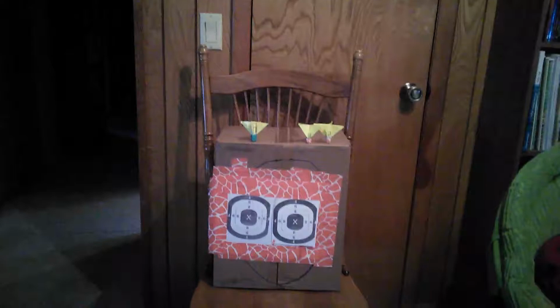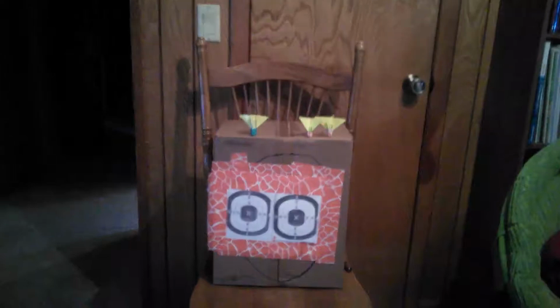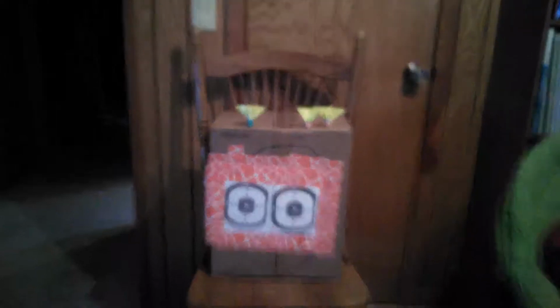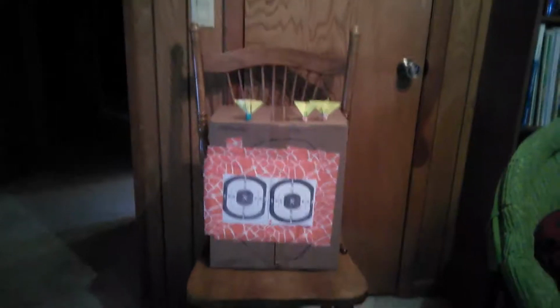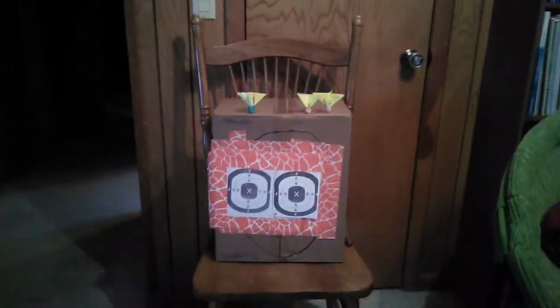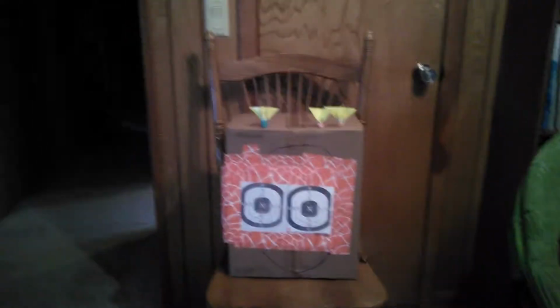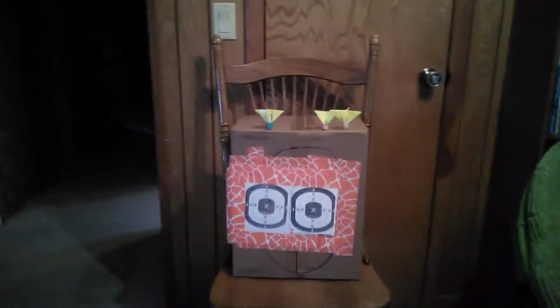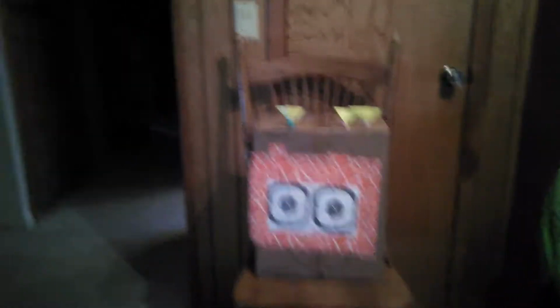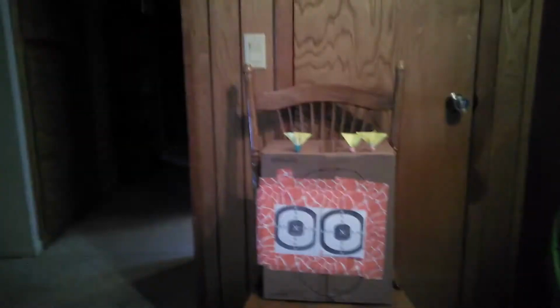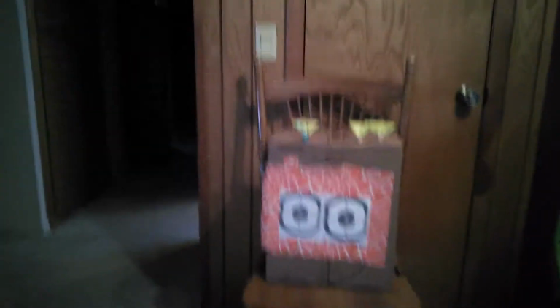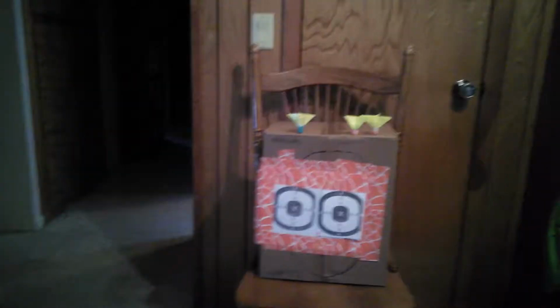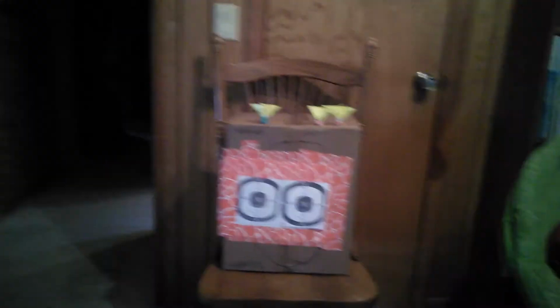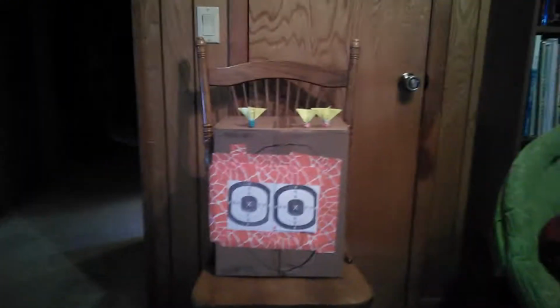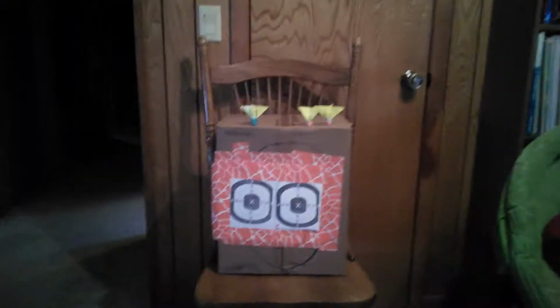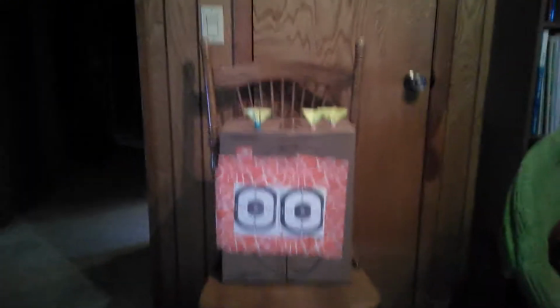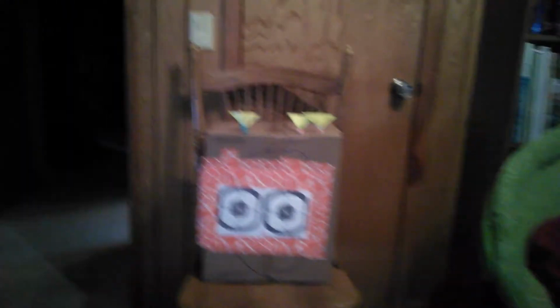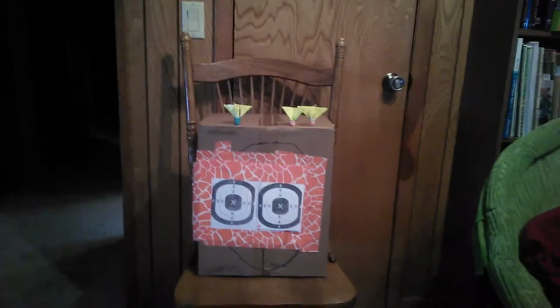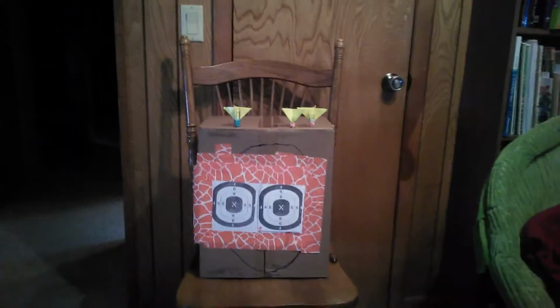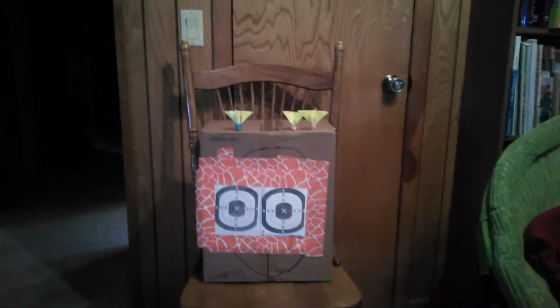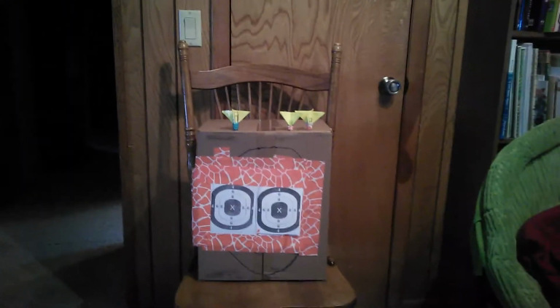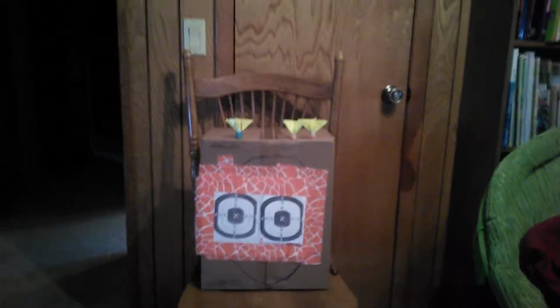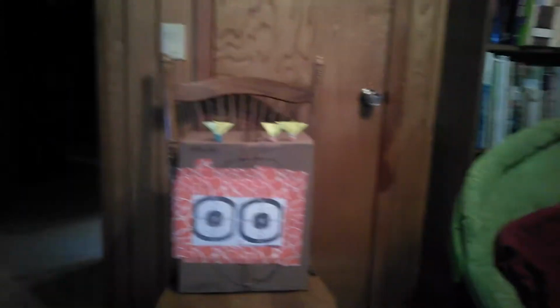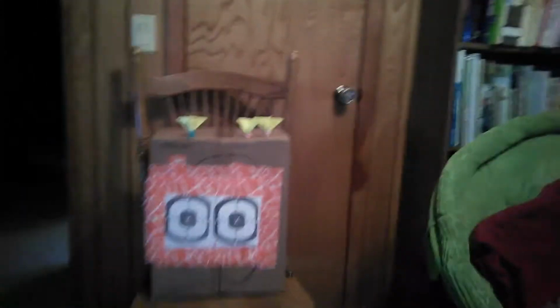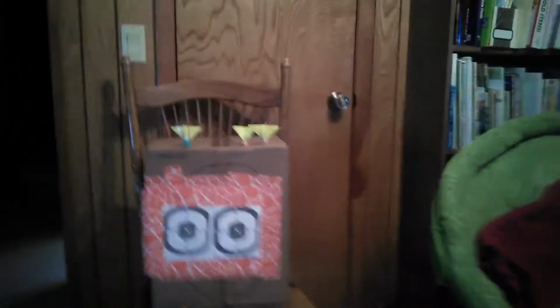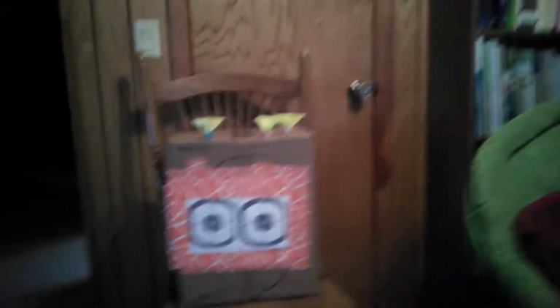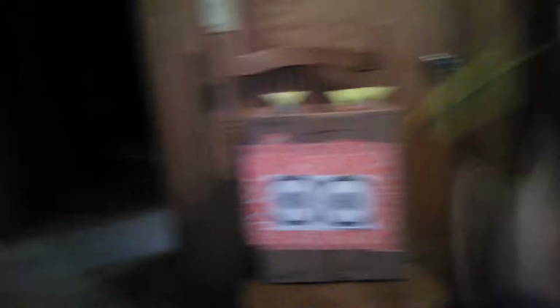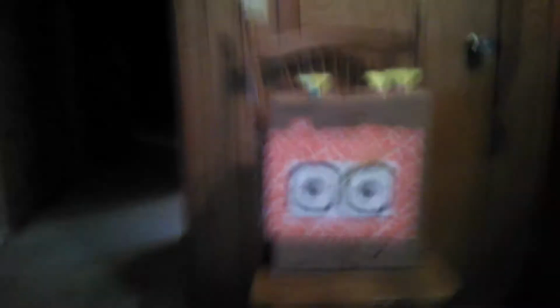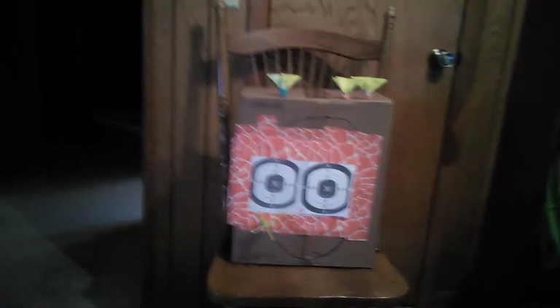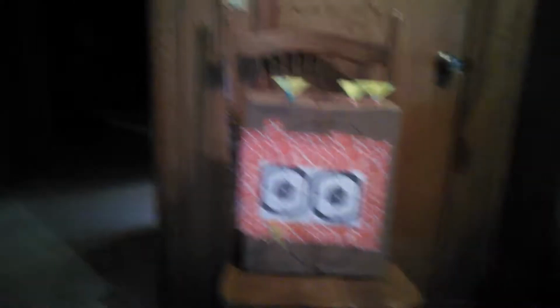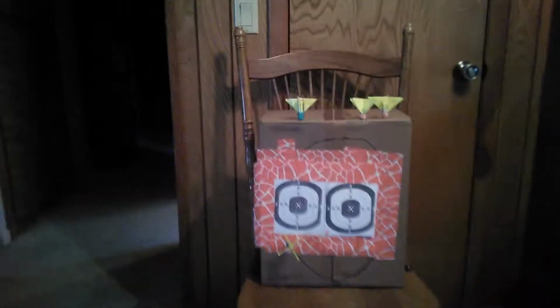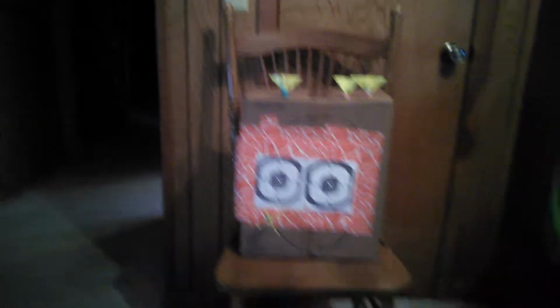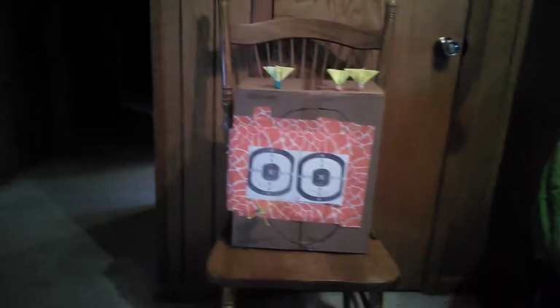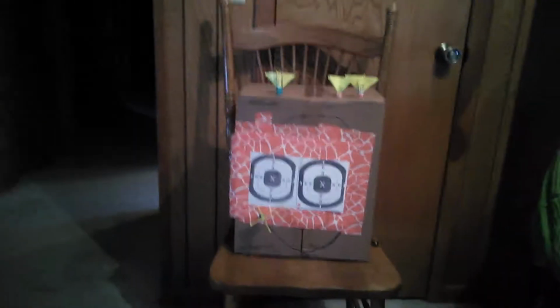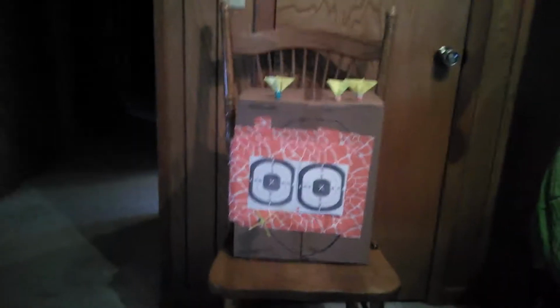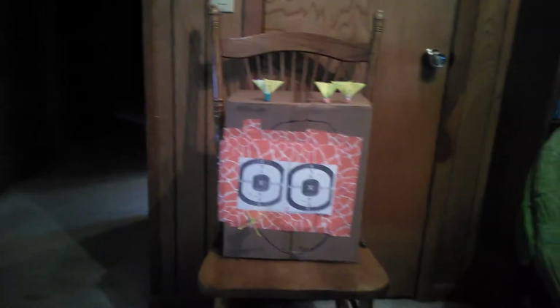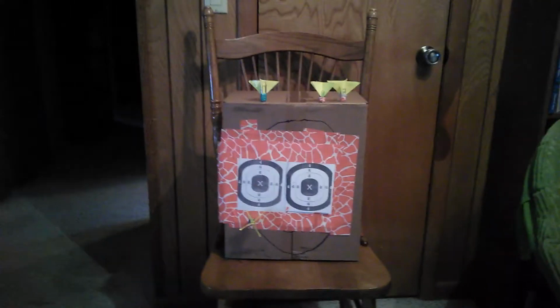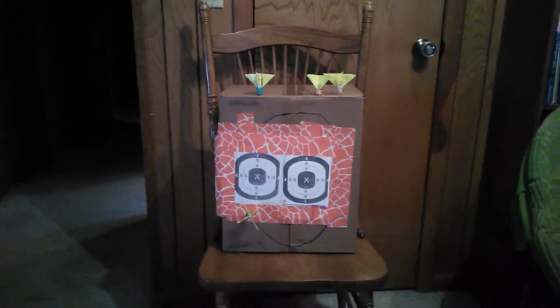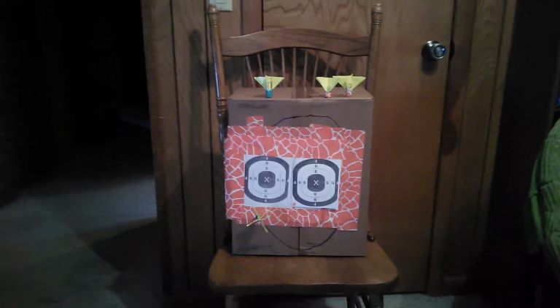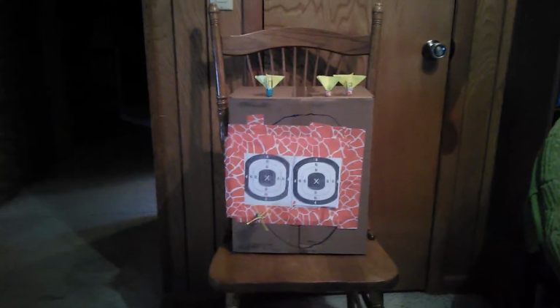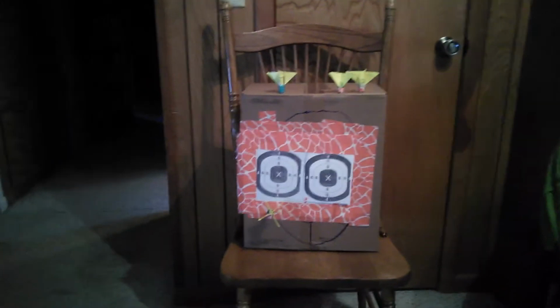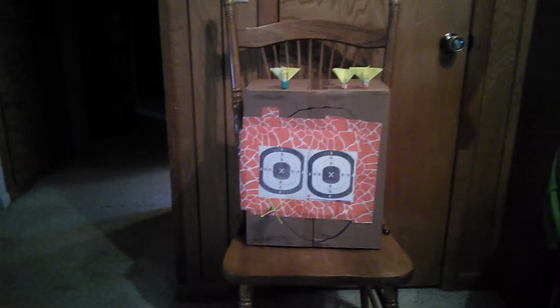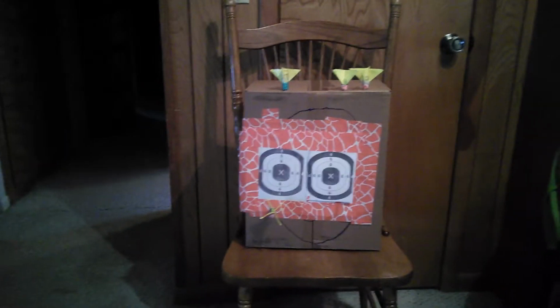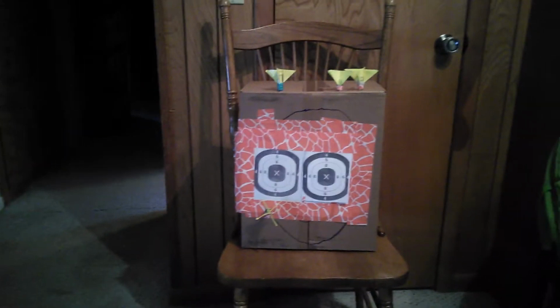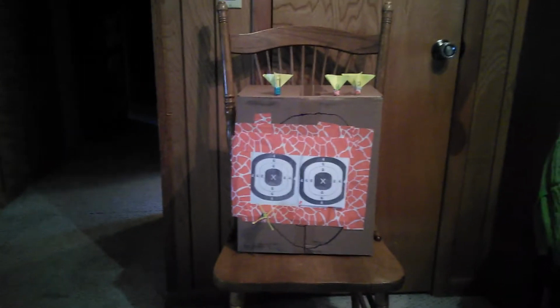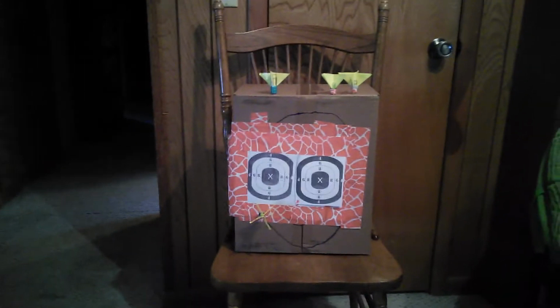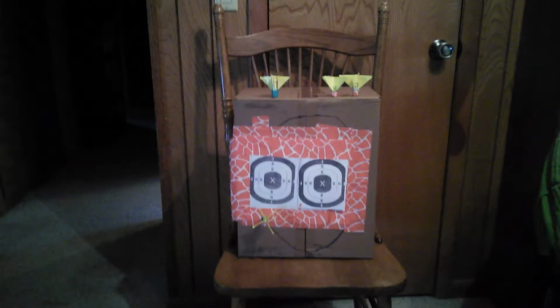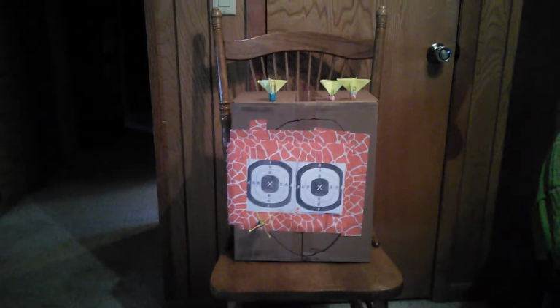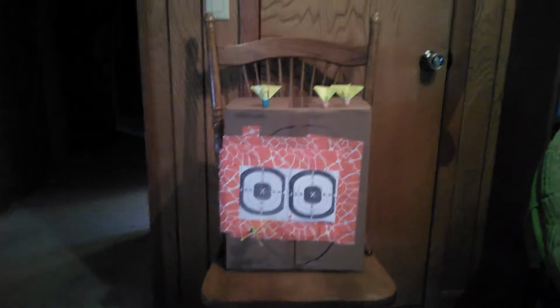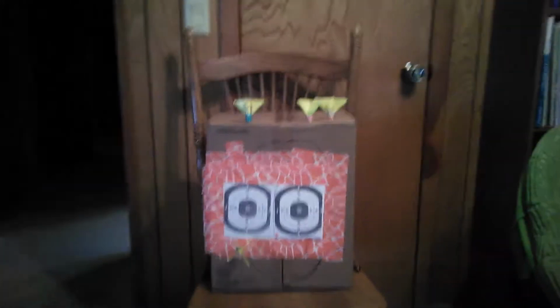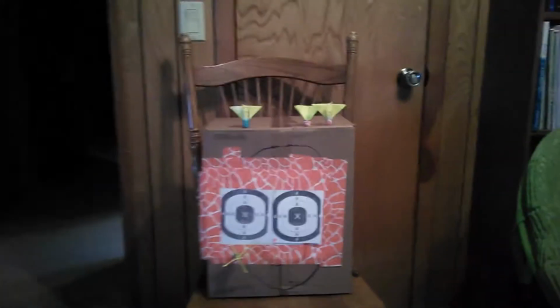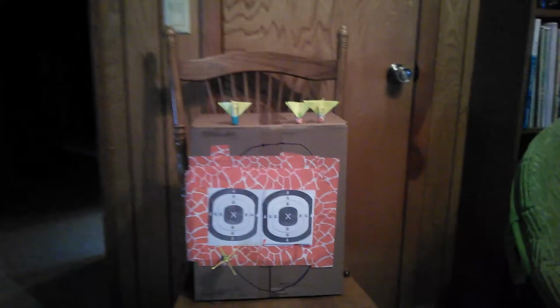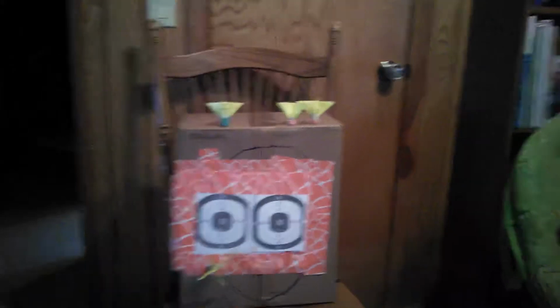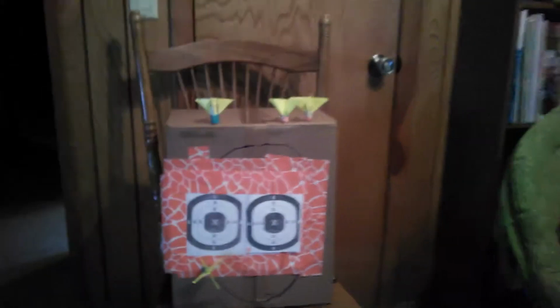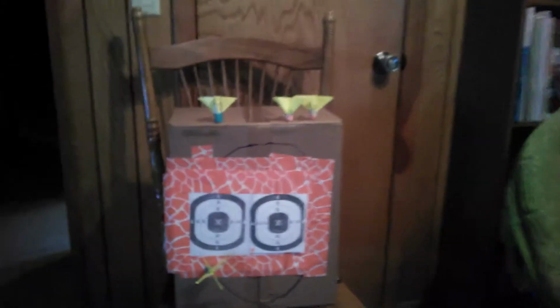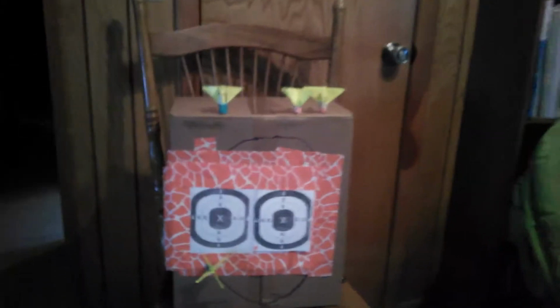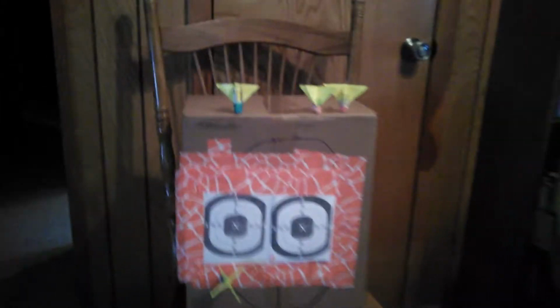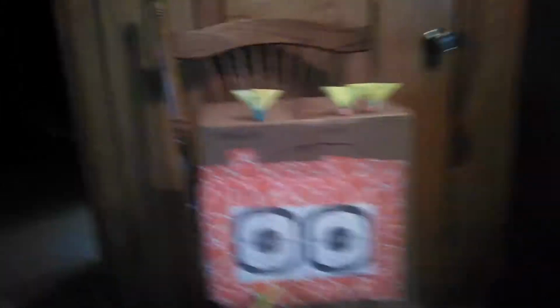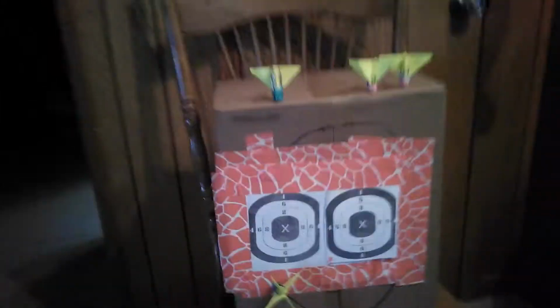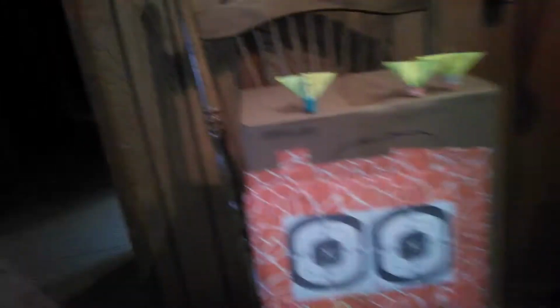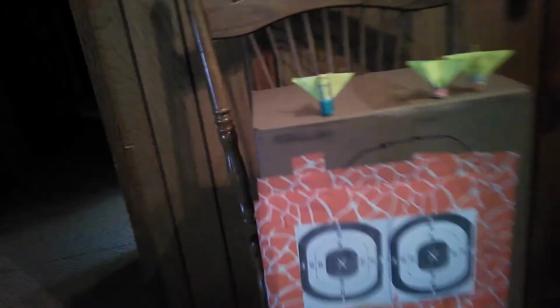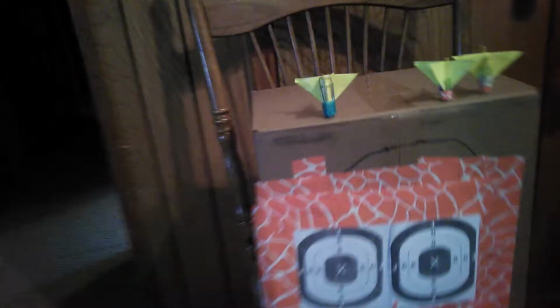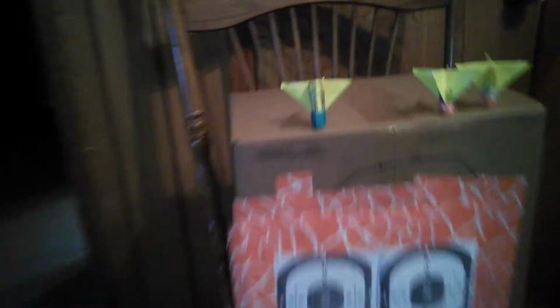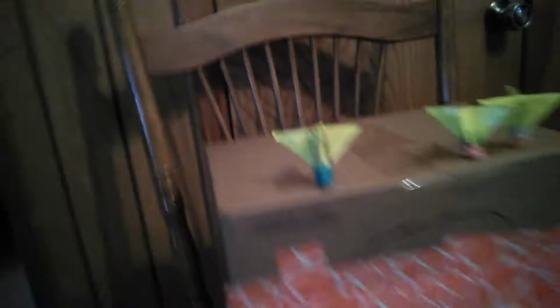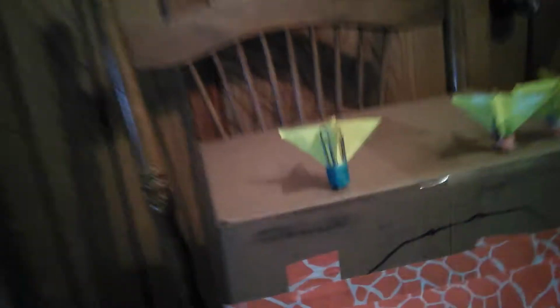Hey guys, me, NathanPlays, and I'm going to show you how to make your own dartboard and darts.